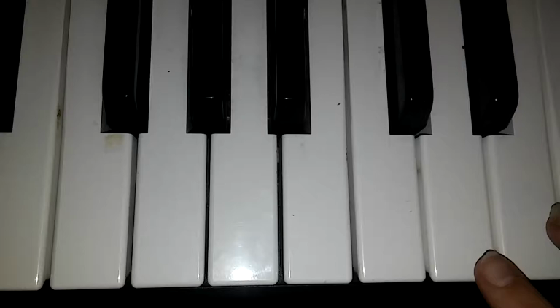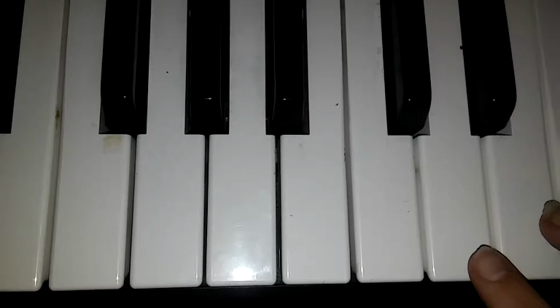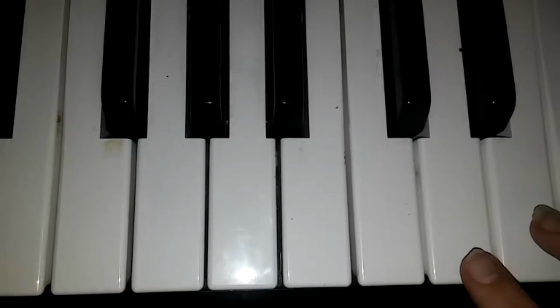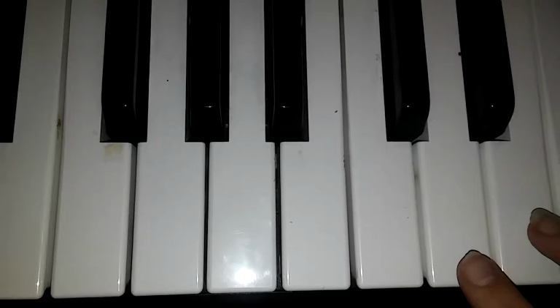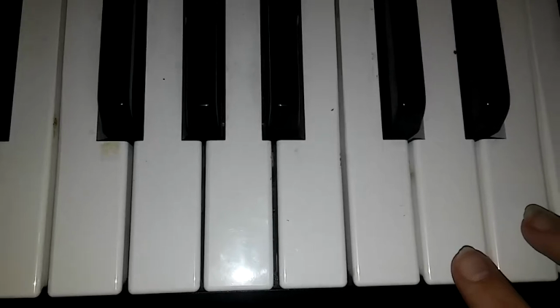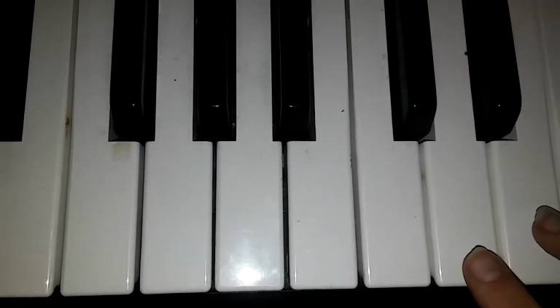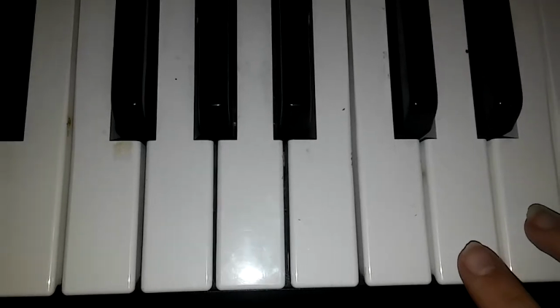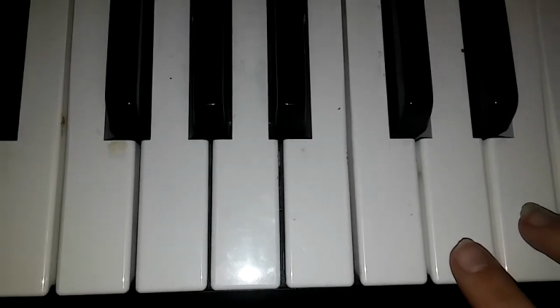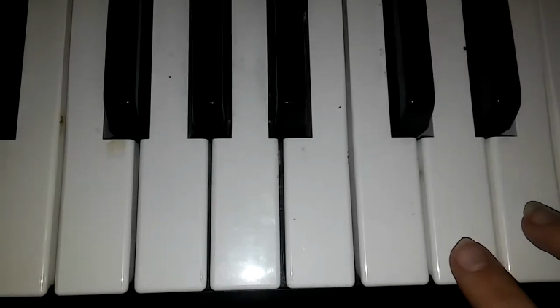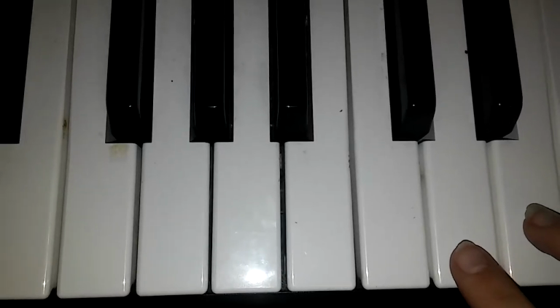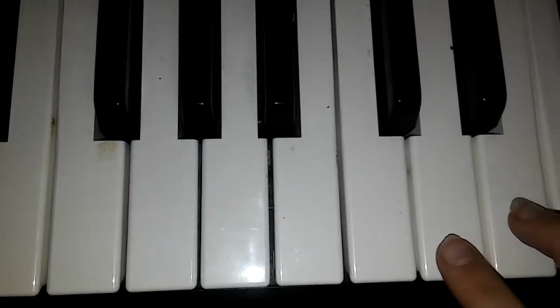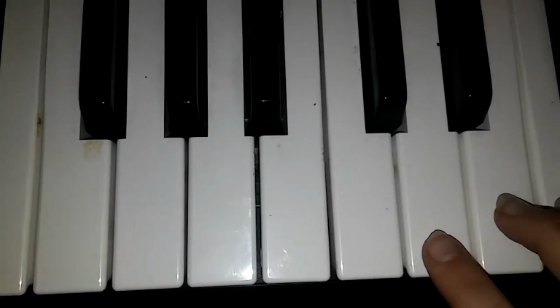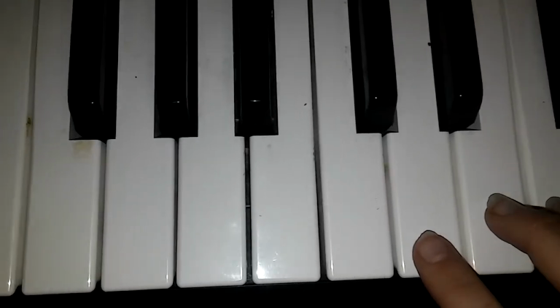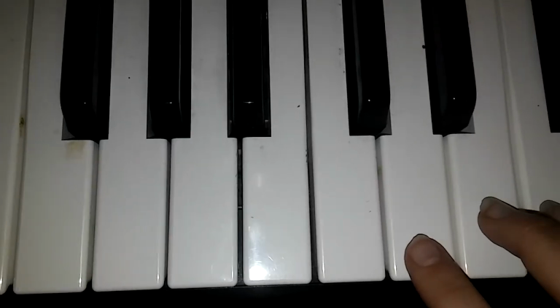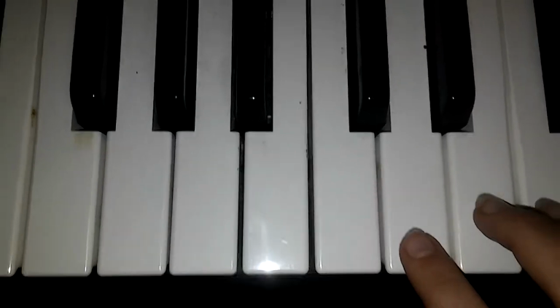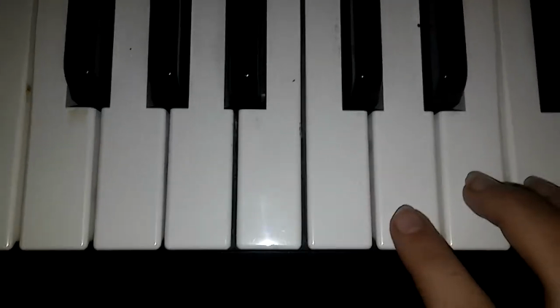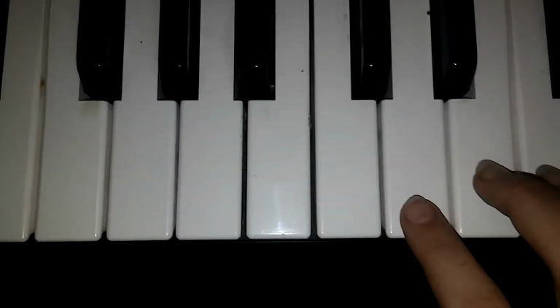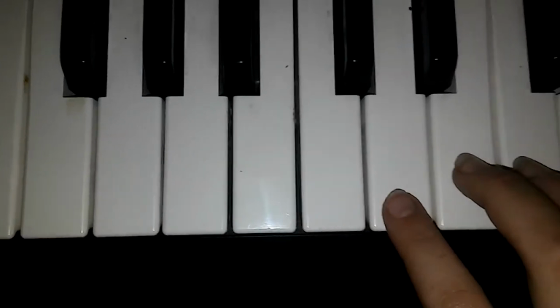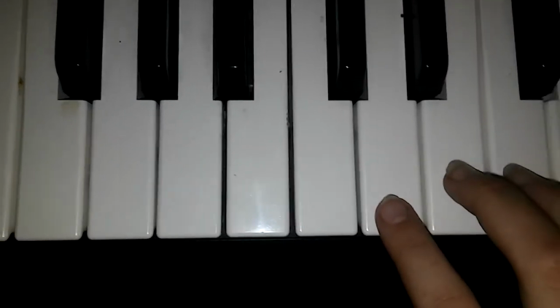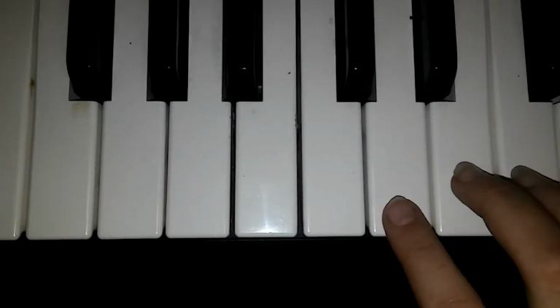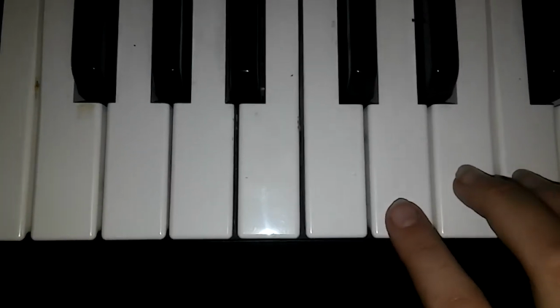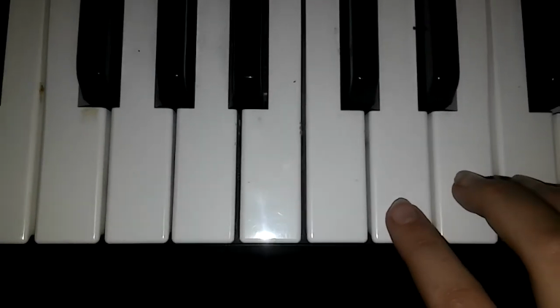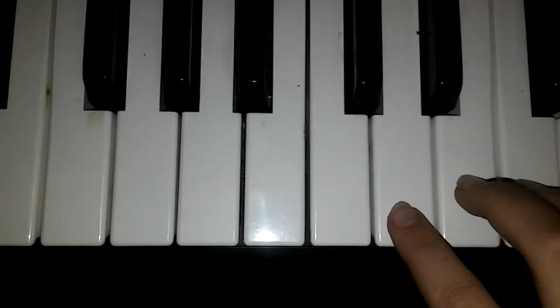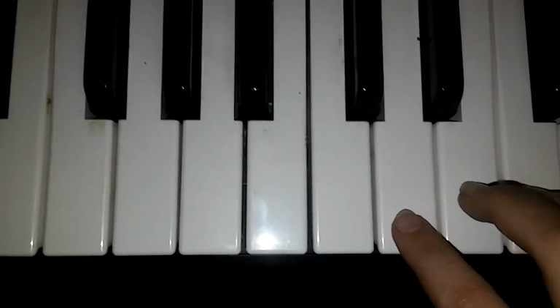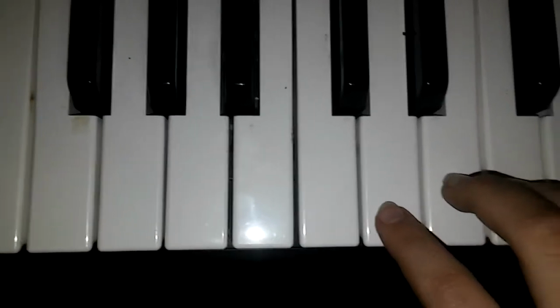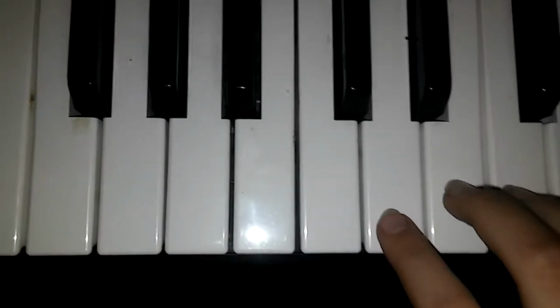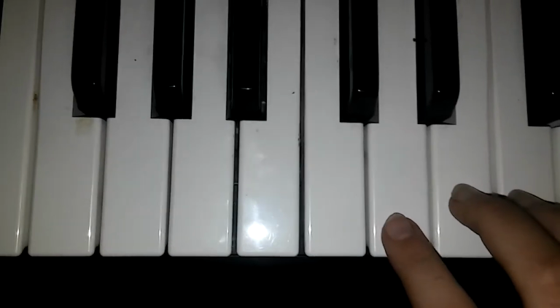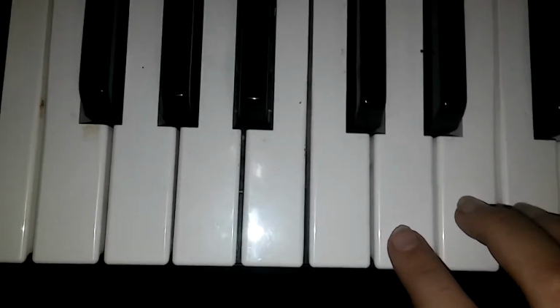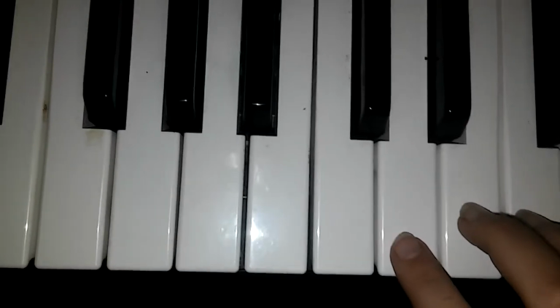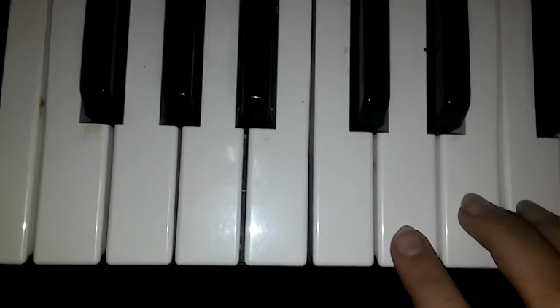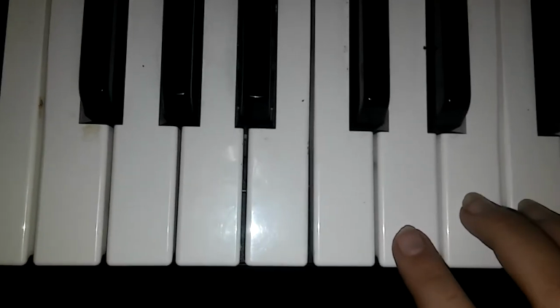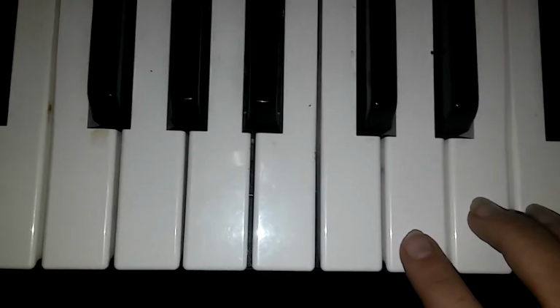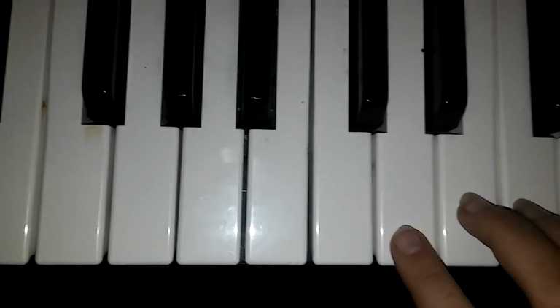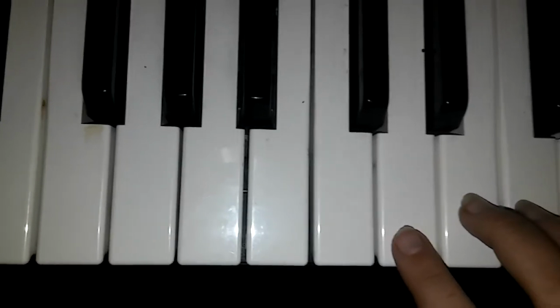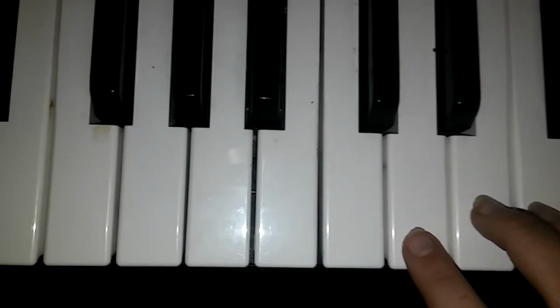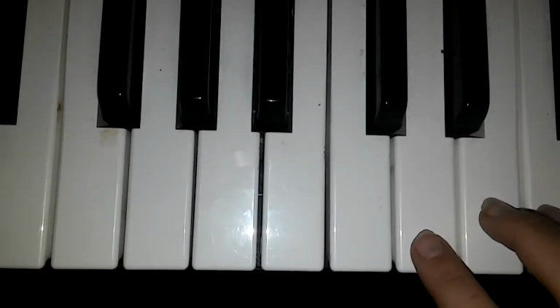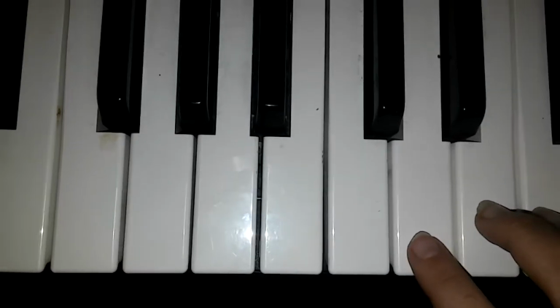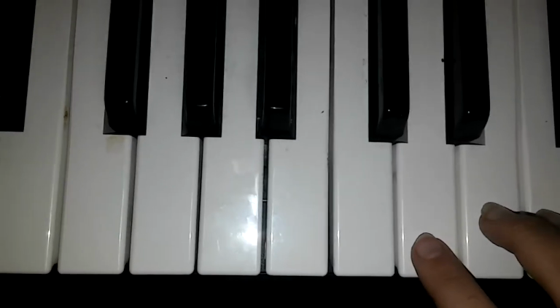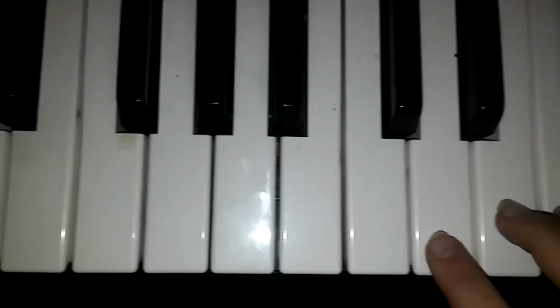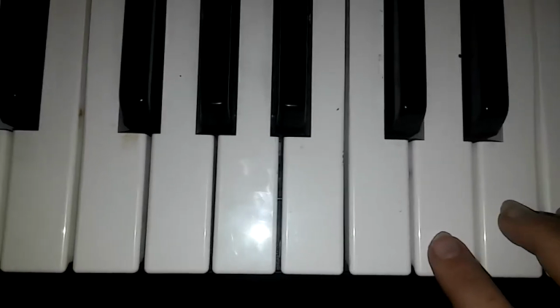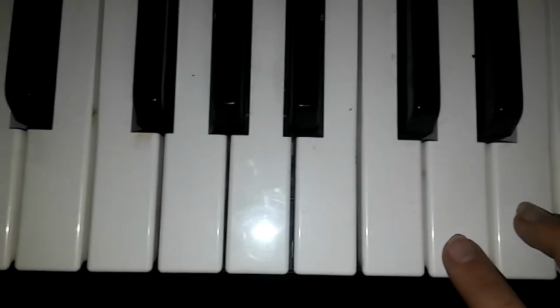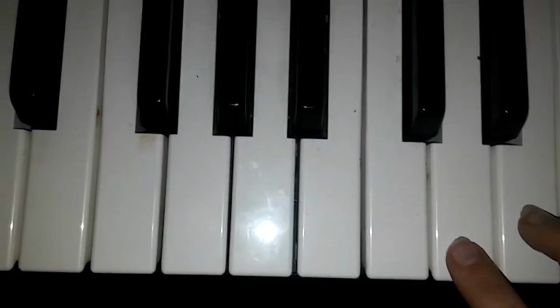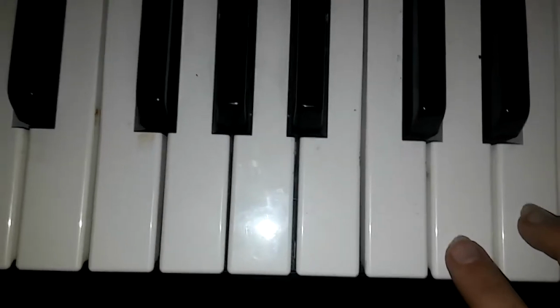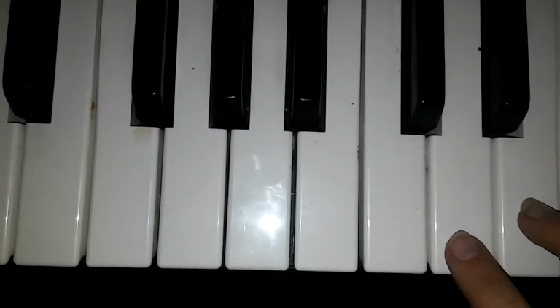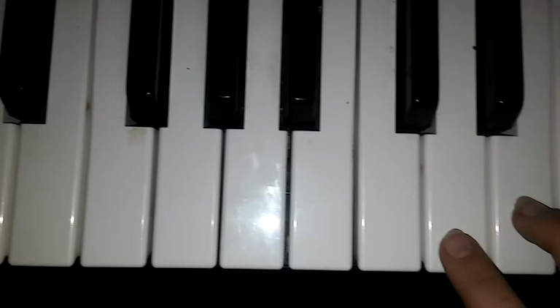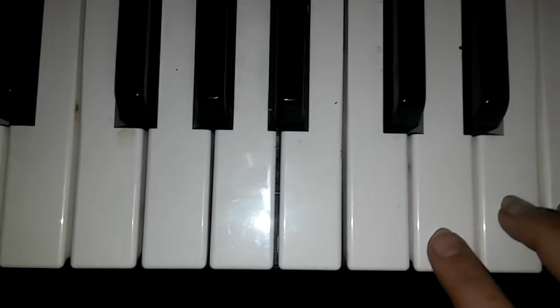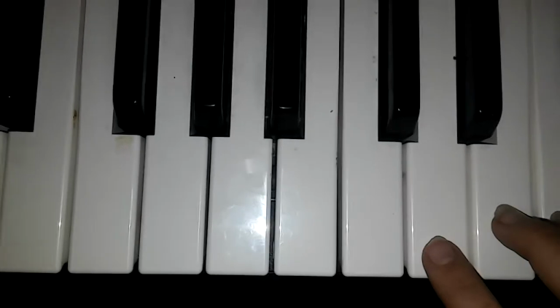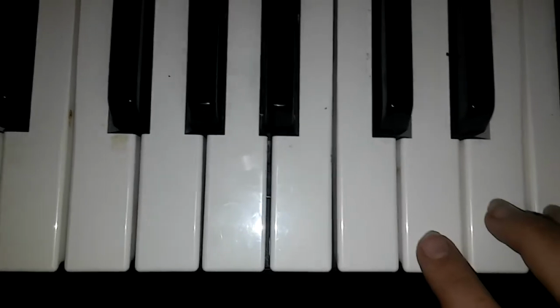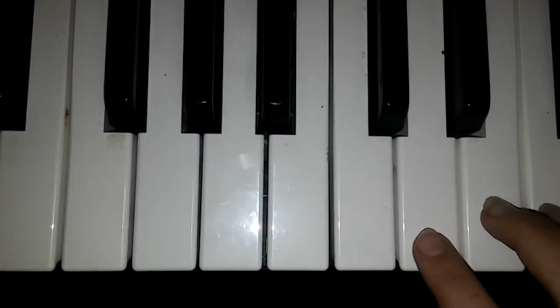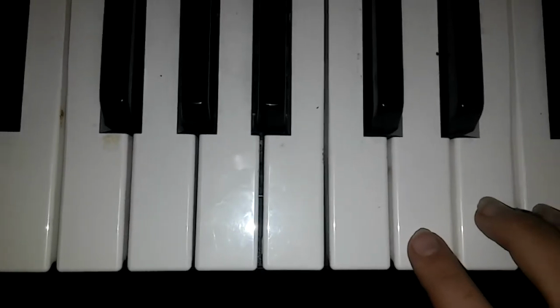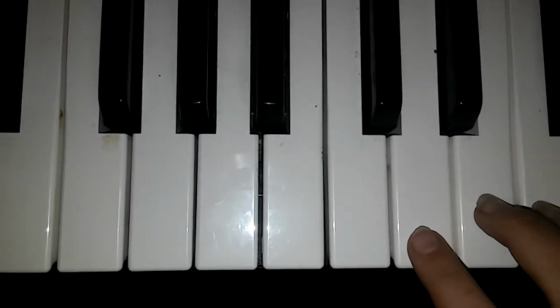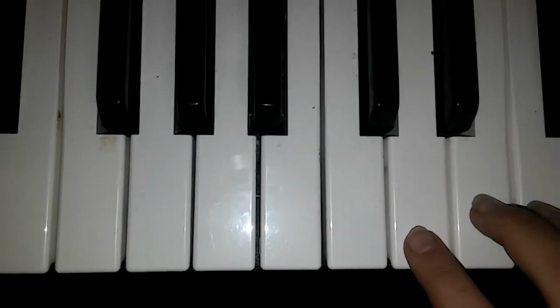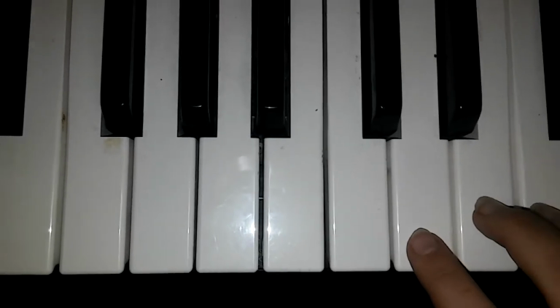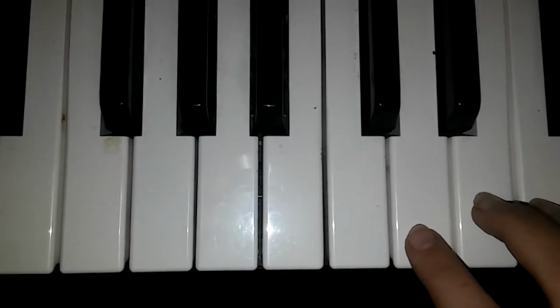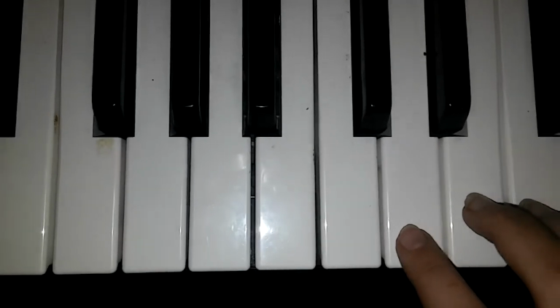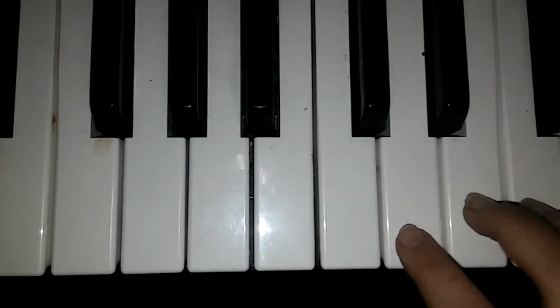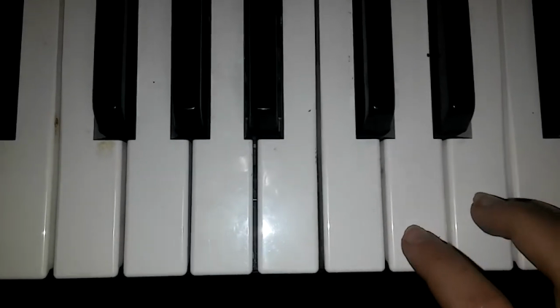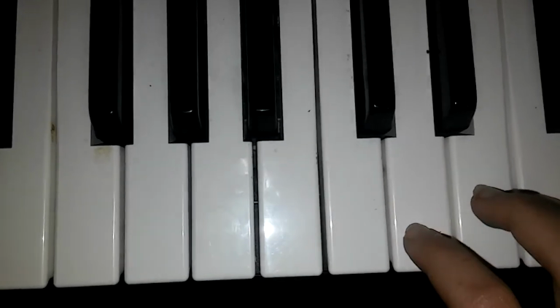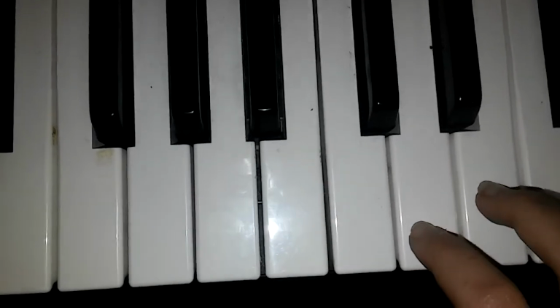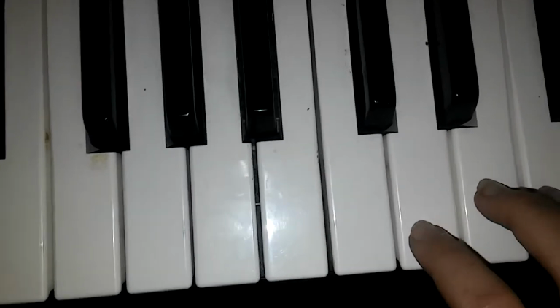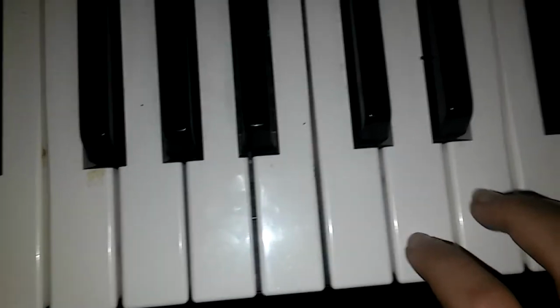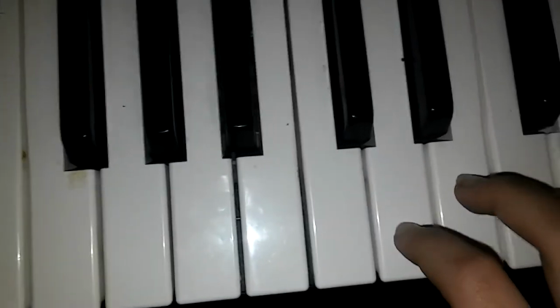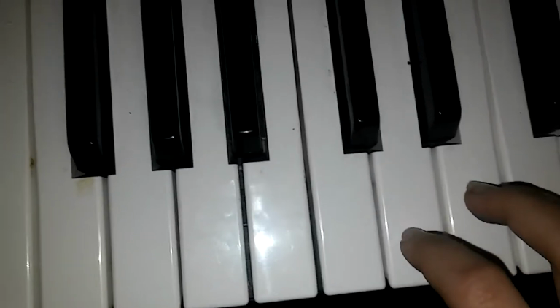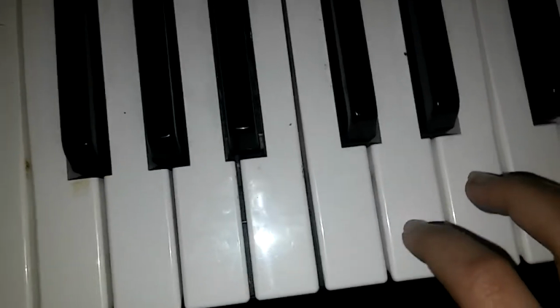This is Piano Lessons, and this is ApecGamerGirl, and I'm doing another song. This is called Church Bells, and it's a Christmas song.